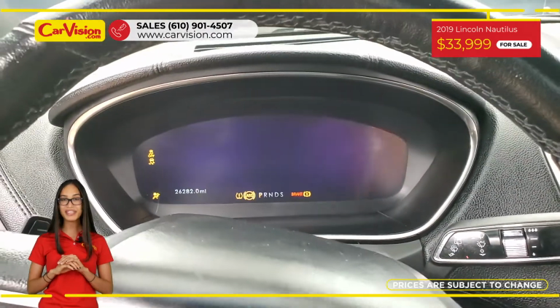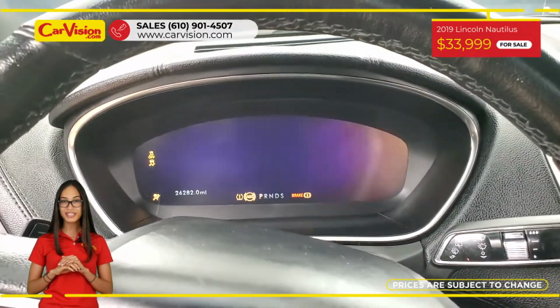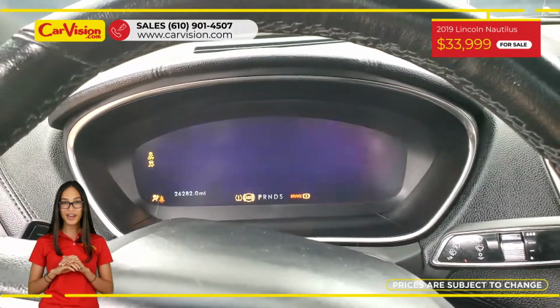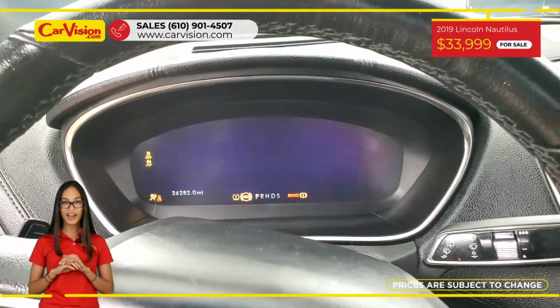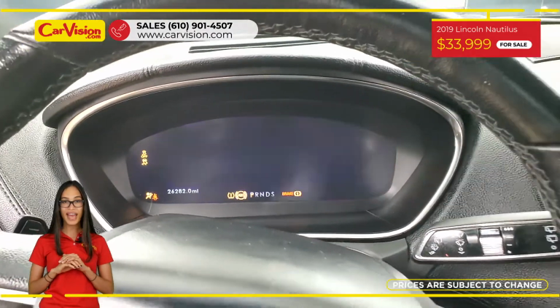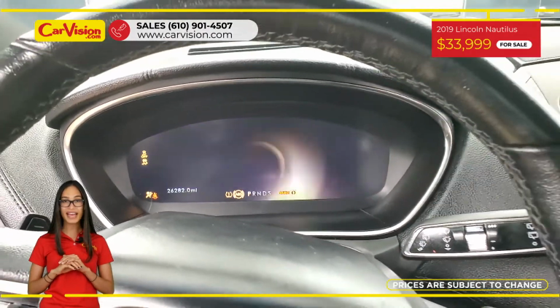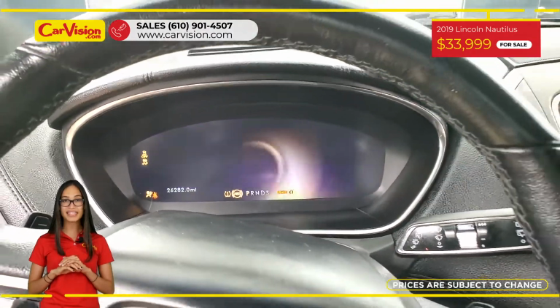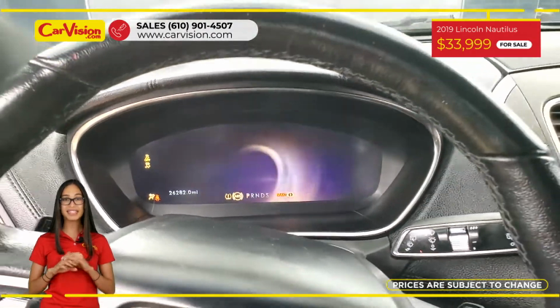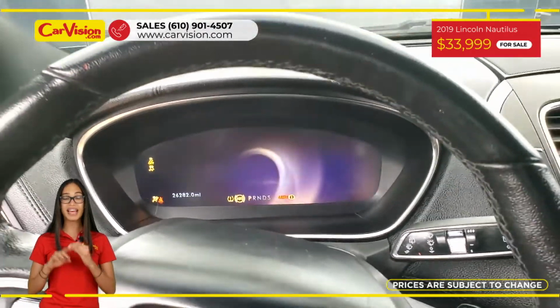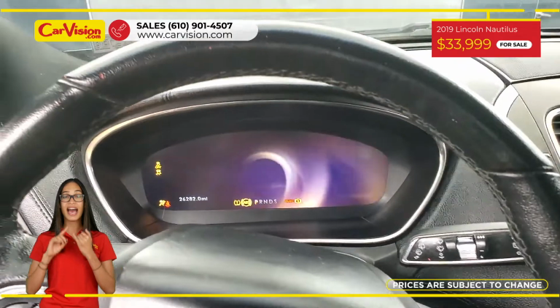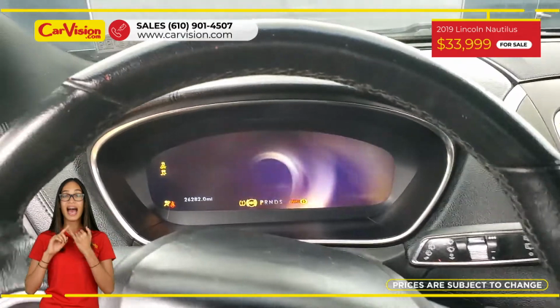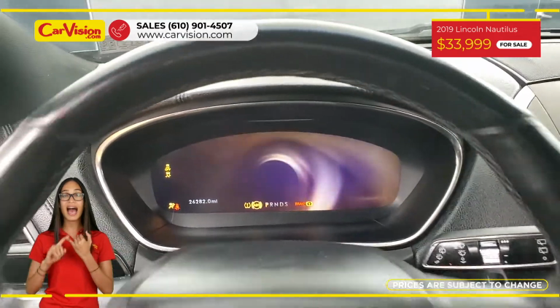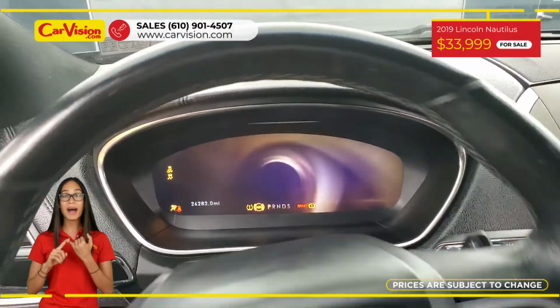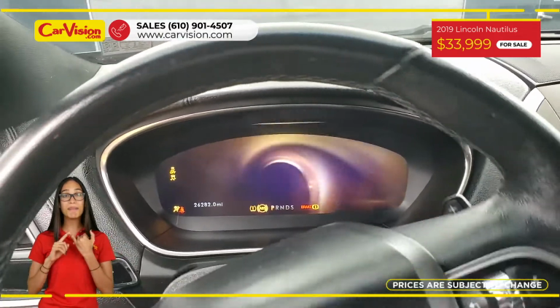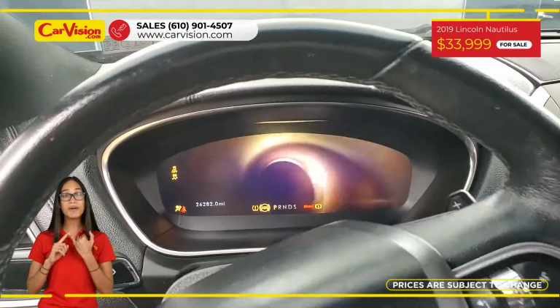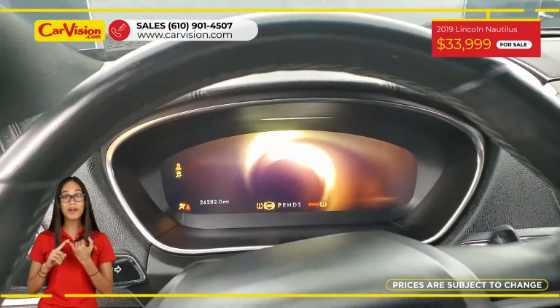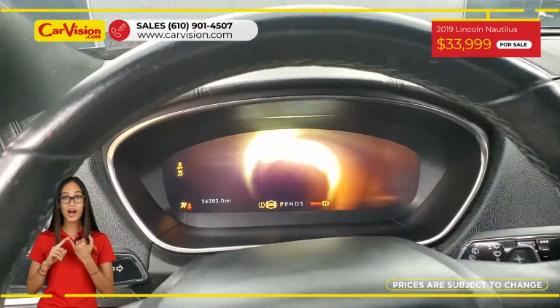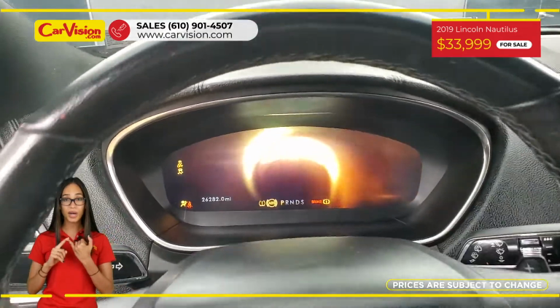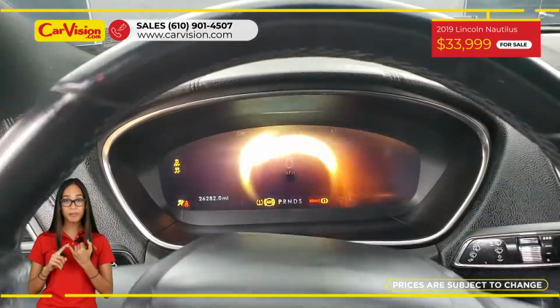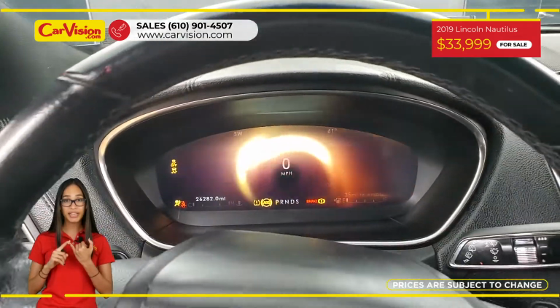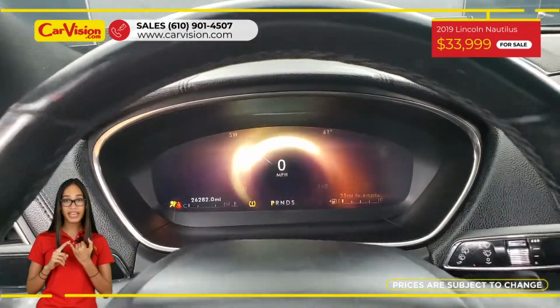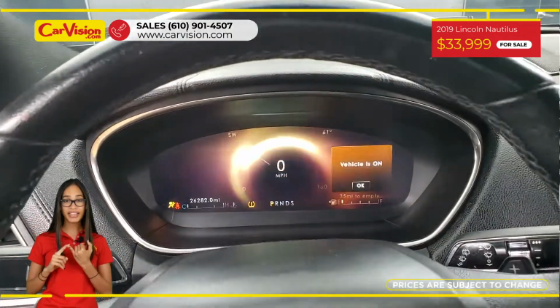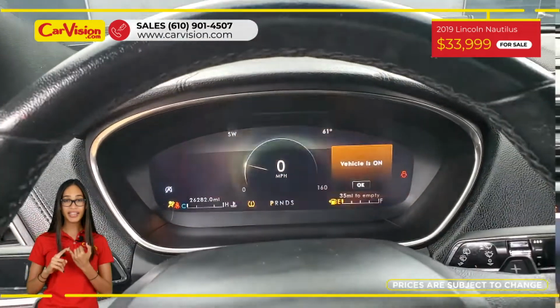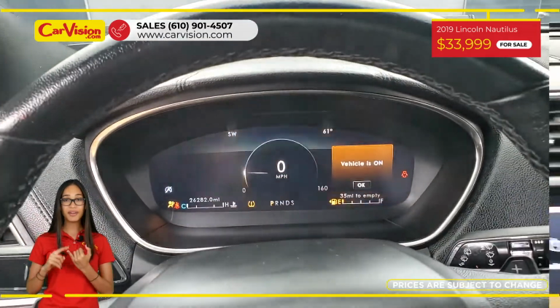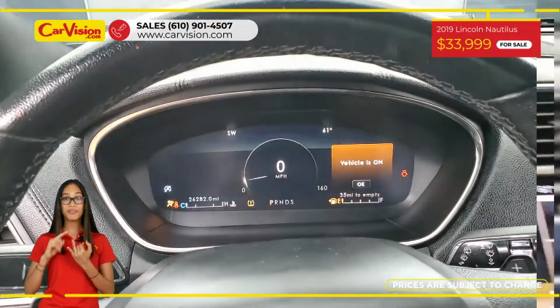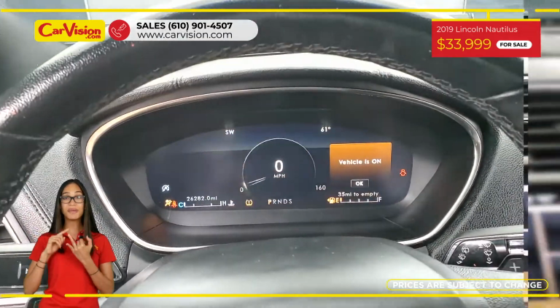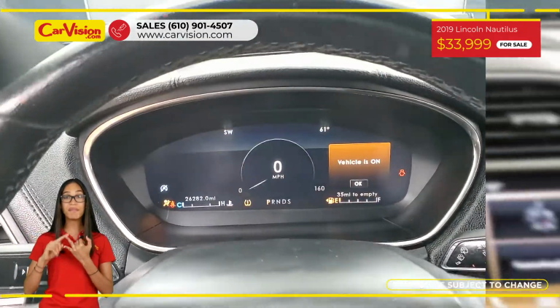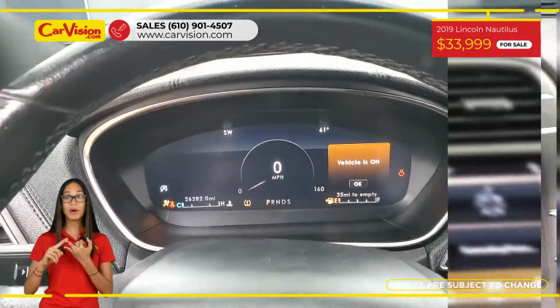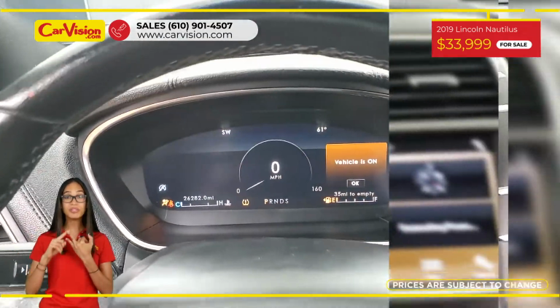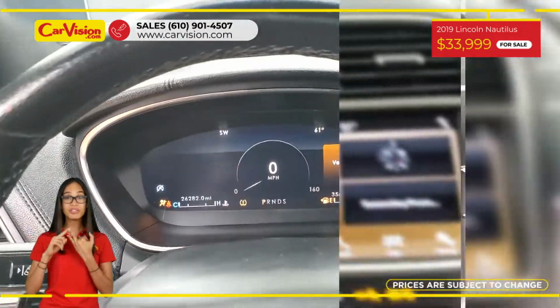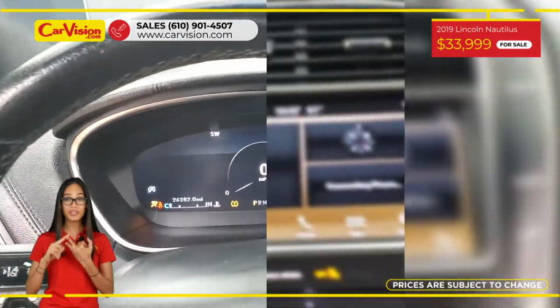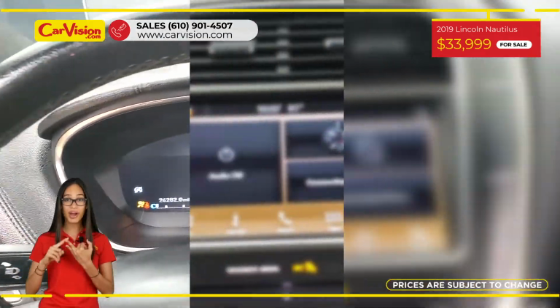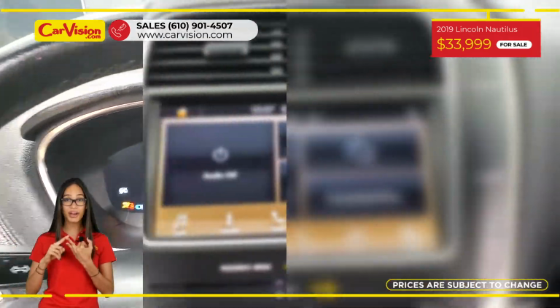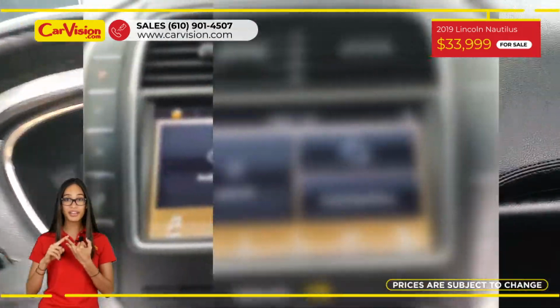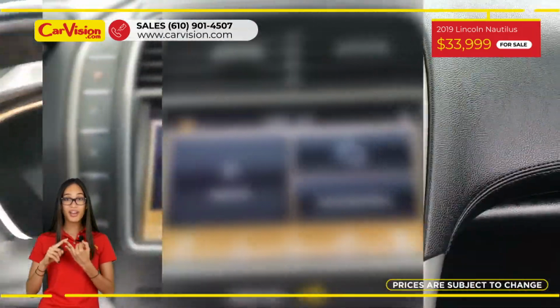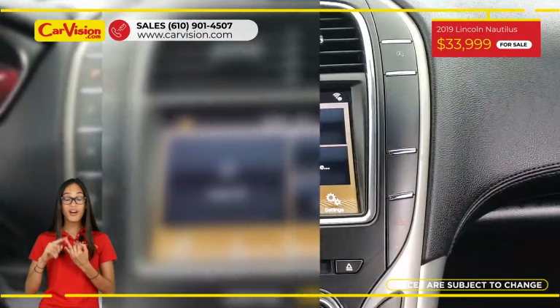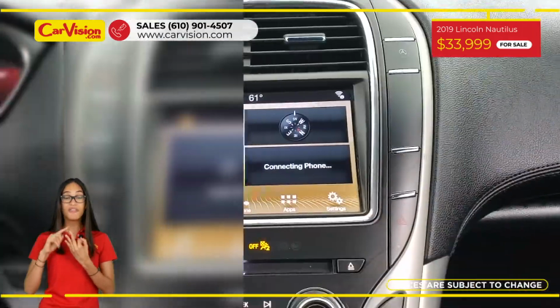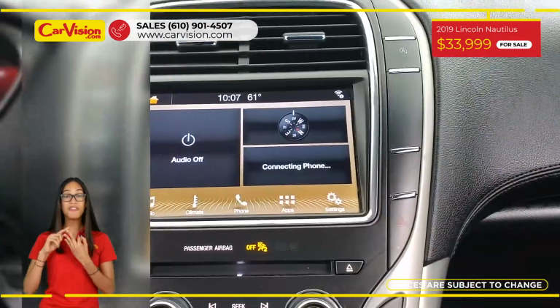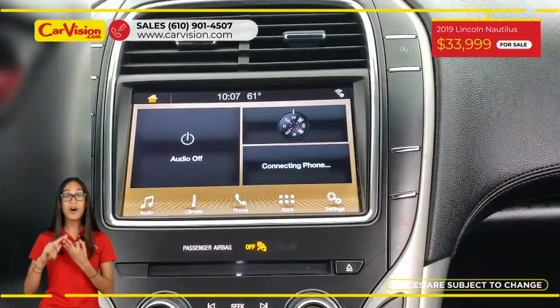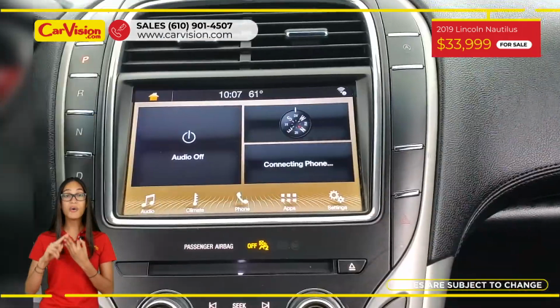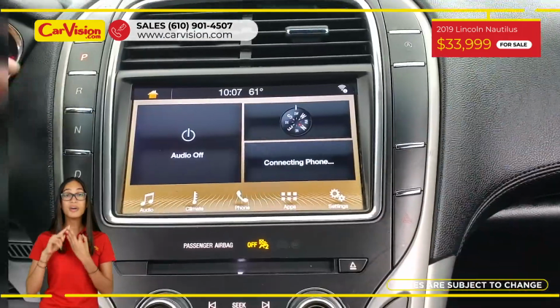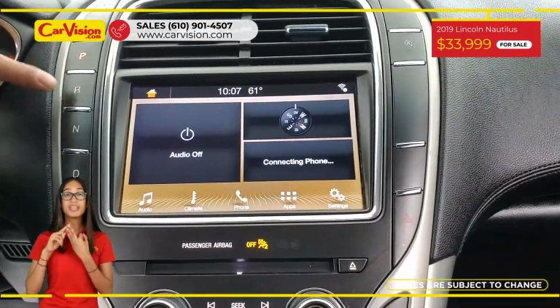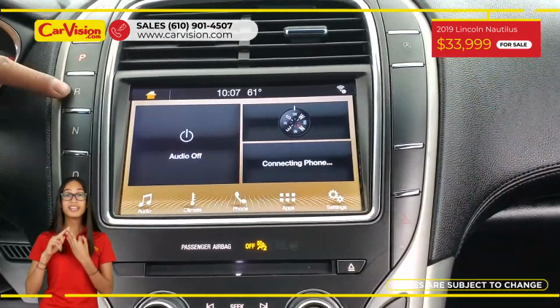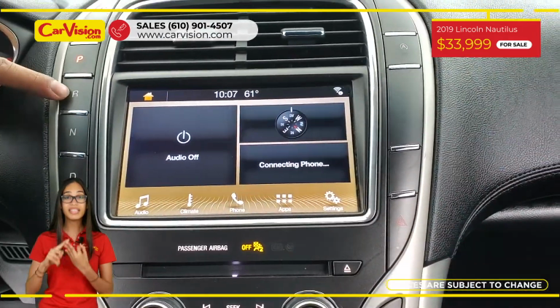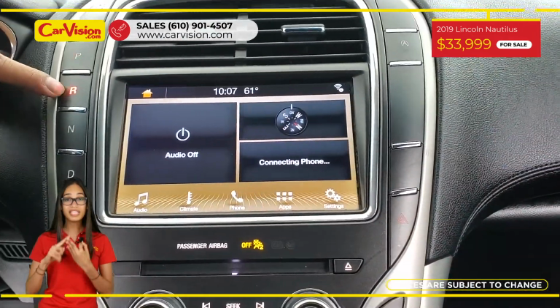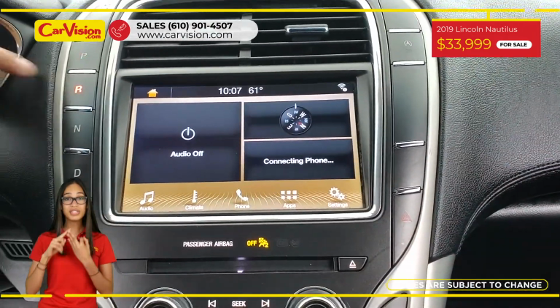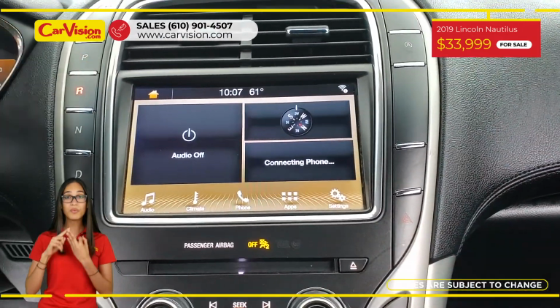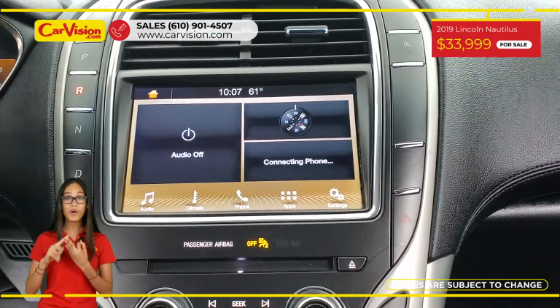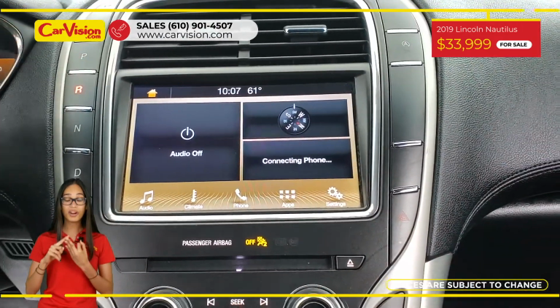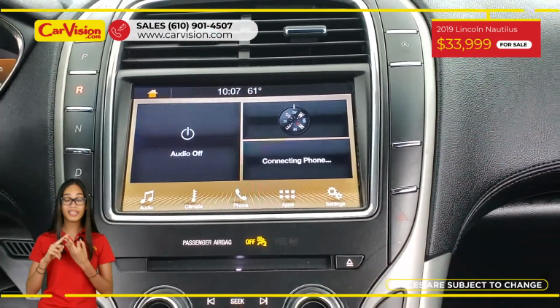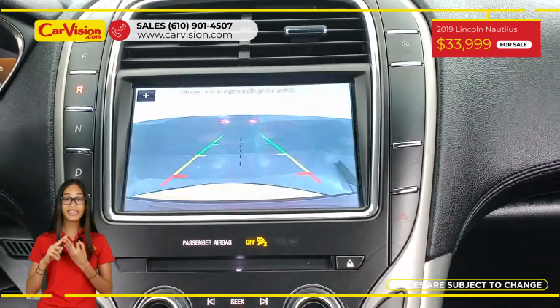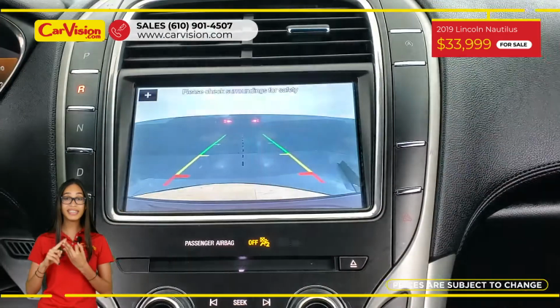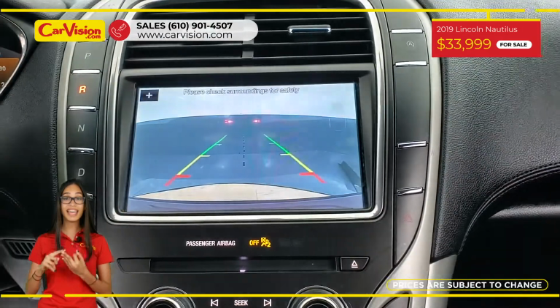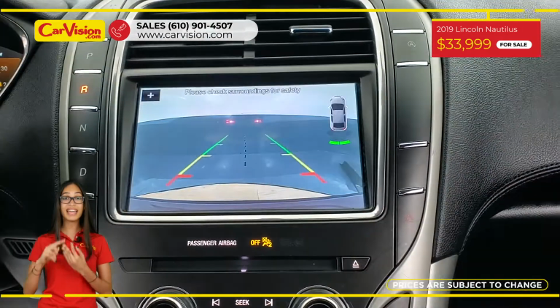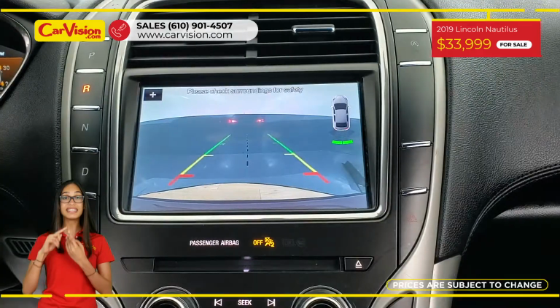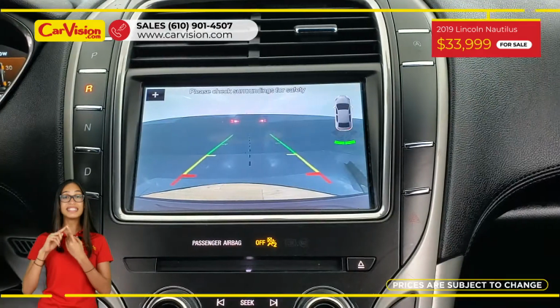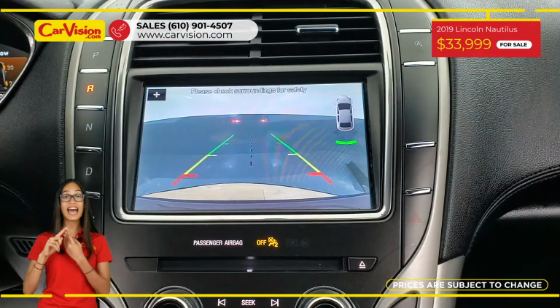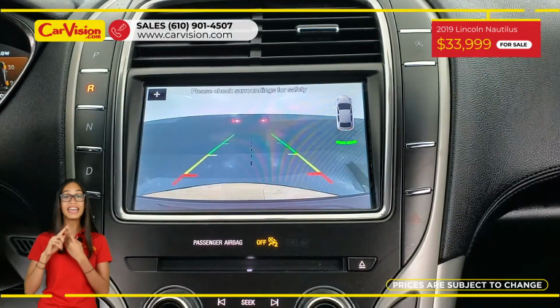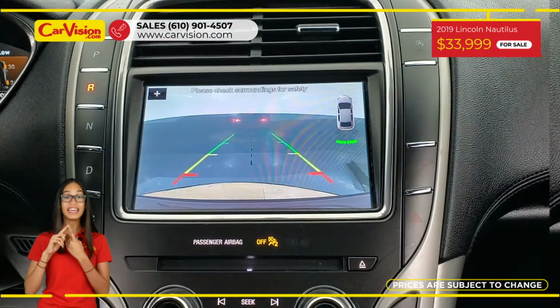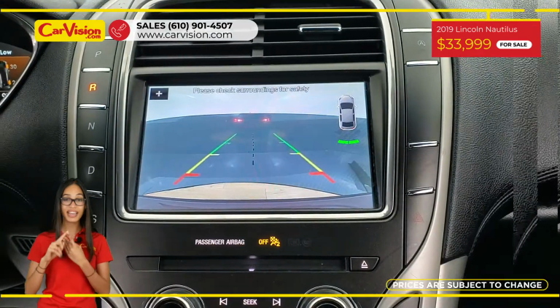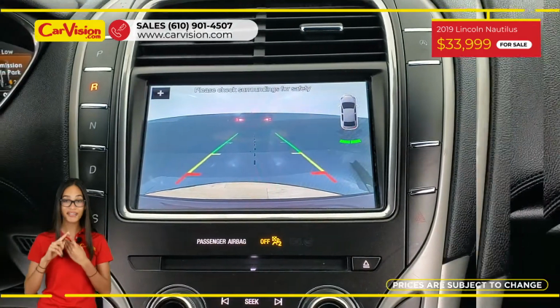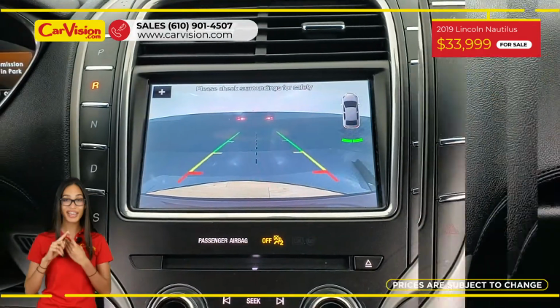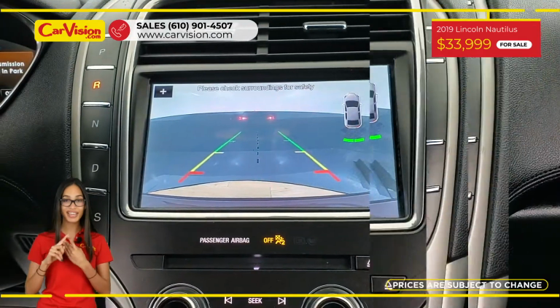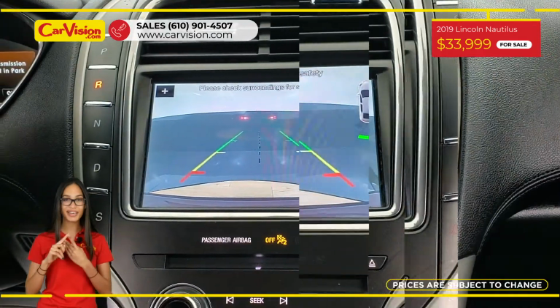this car has Apple CarPlay, Remote Start, Forward Collision Warning, and Satellite Radio.